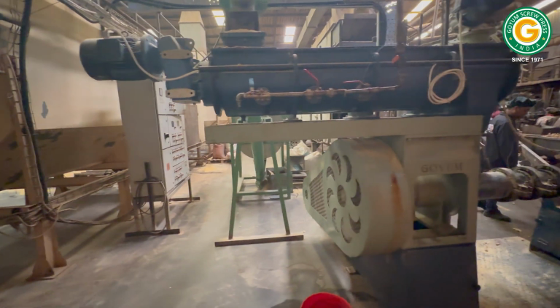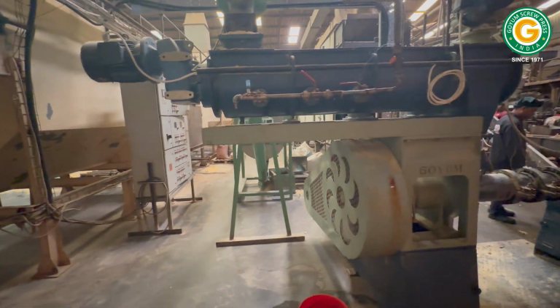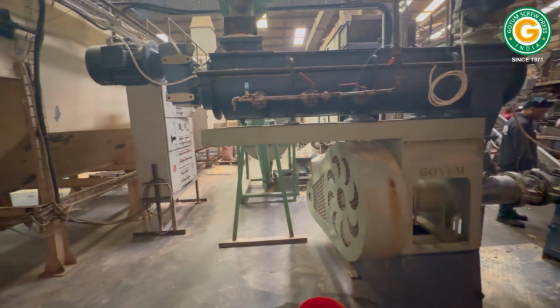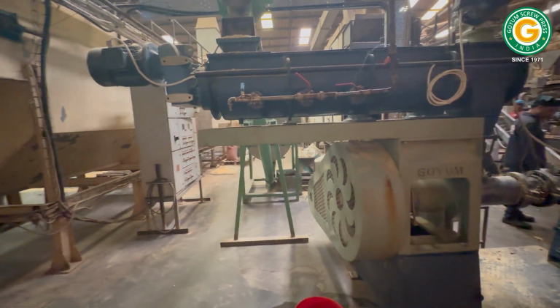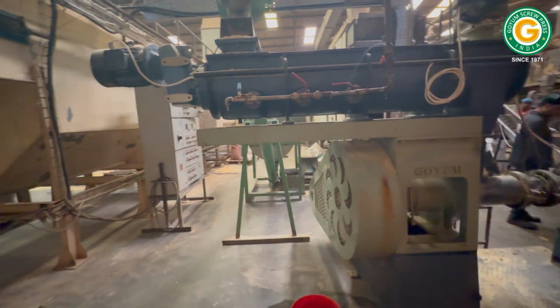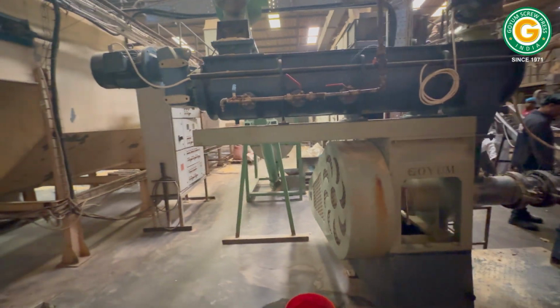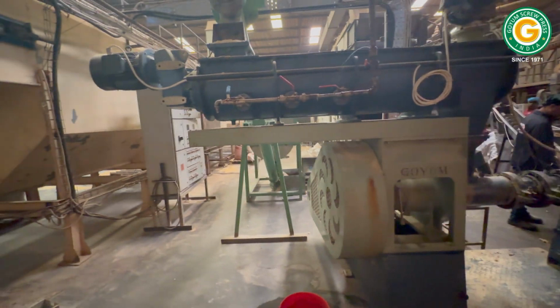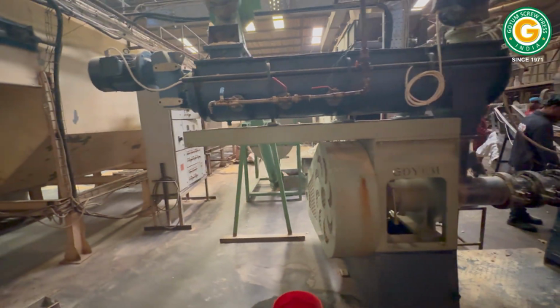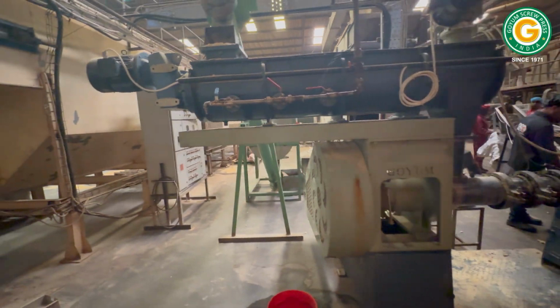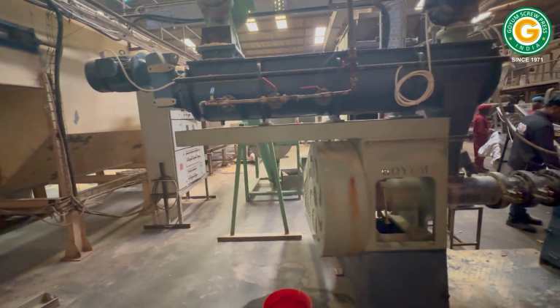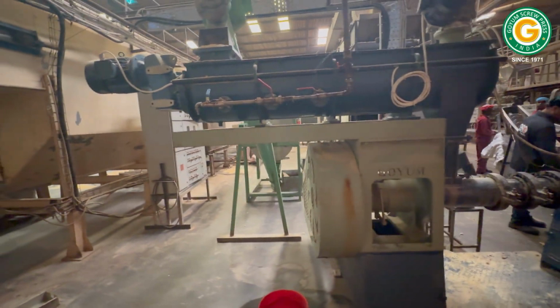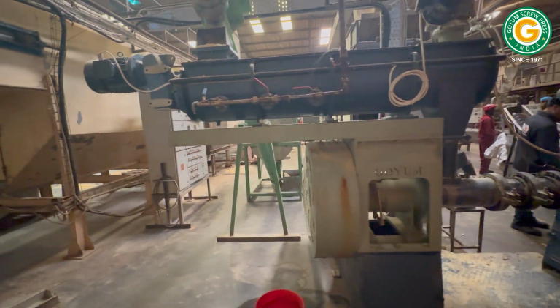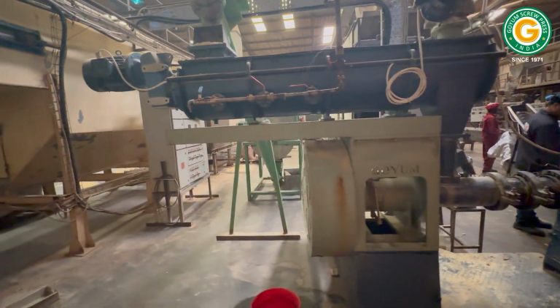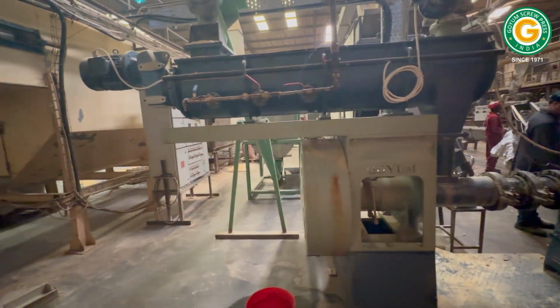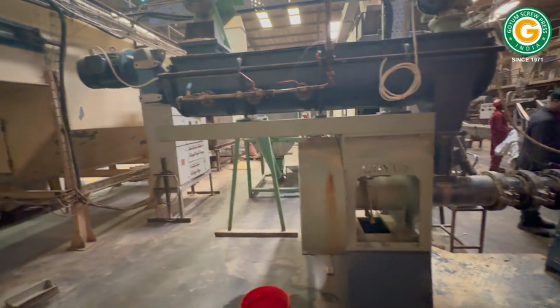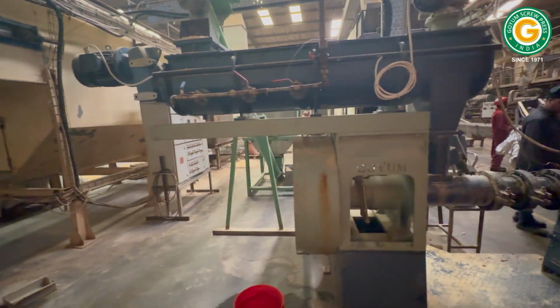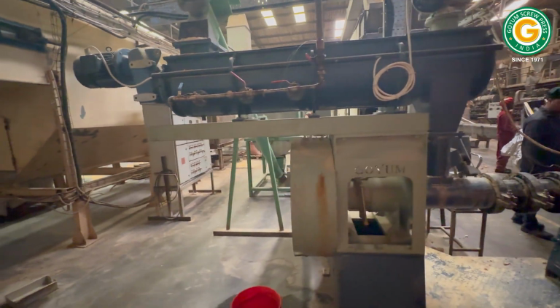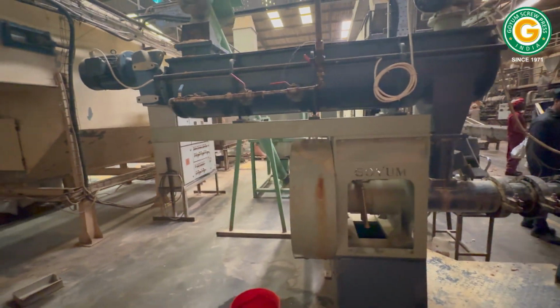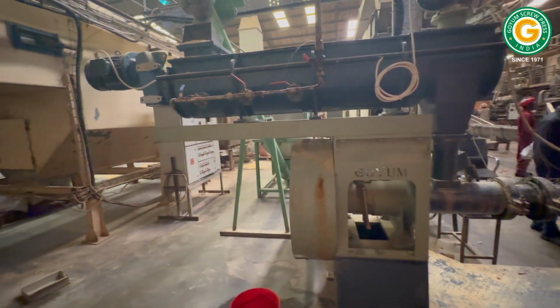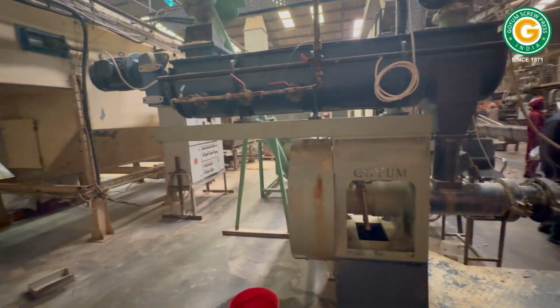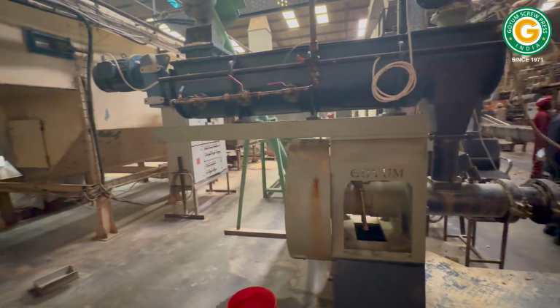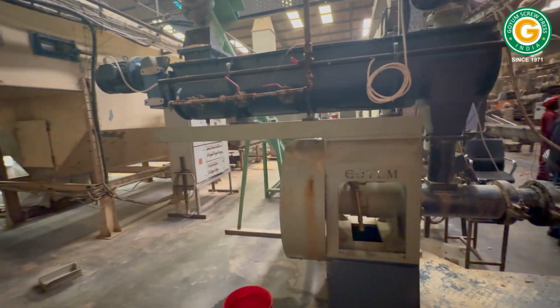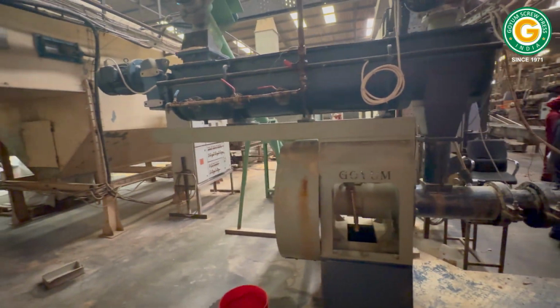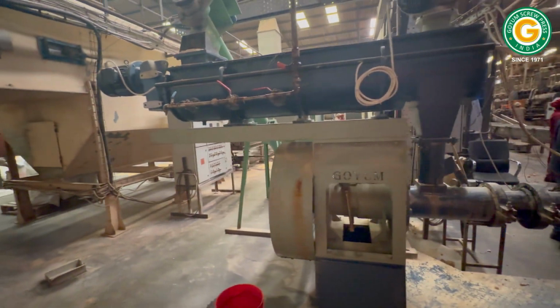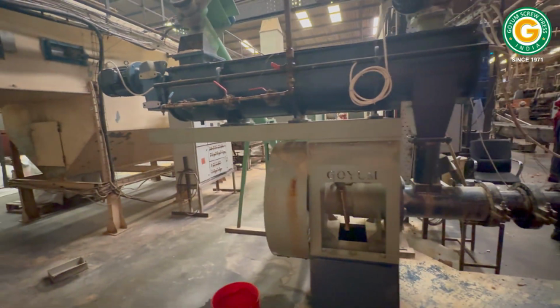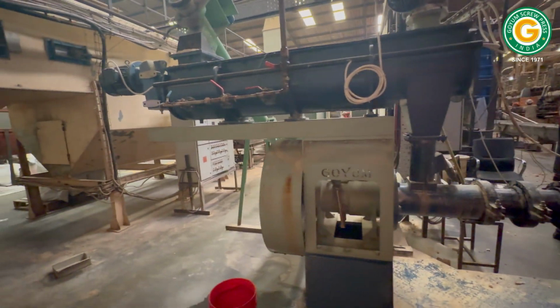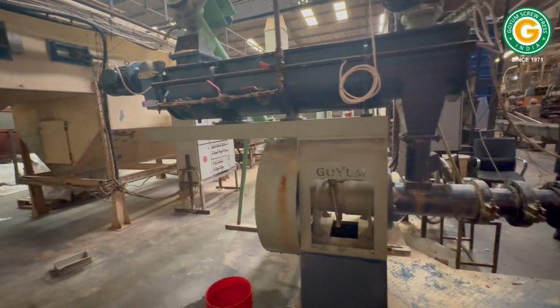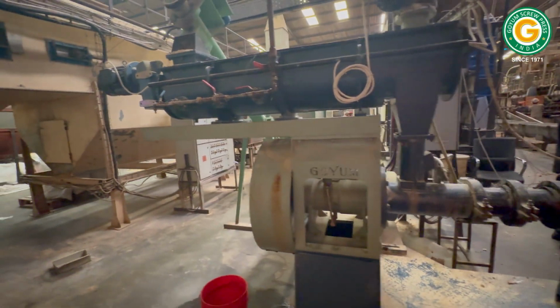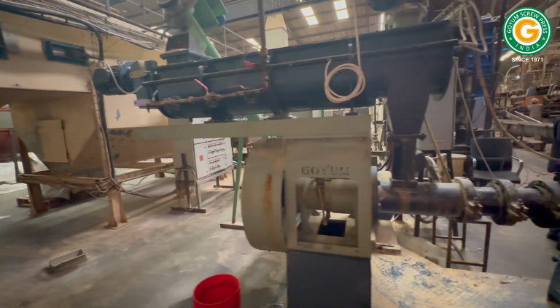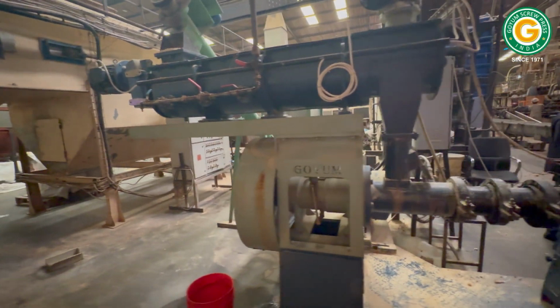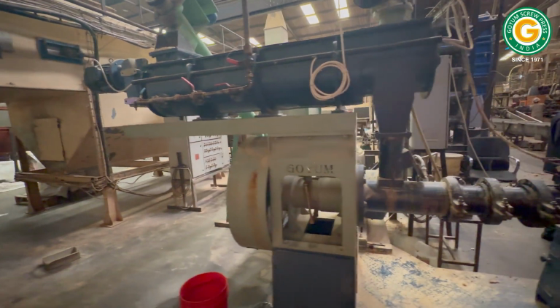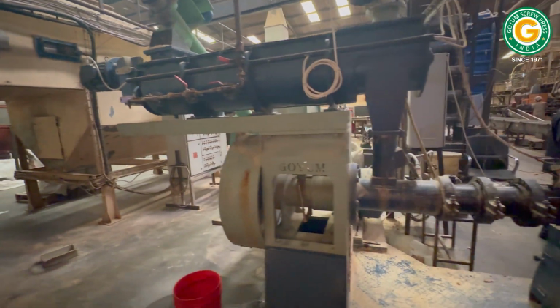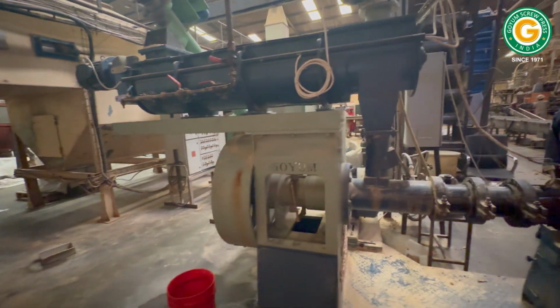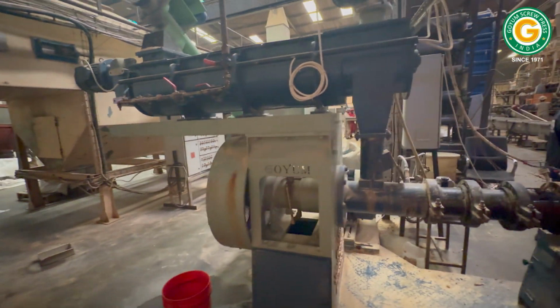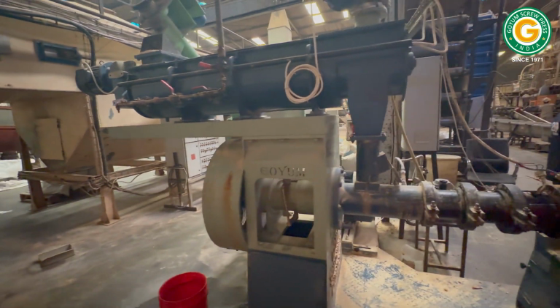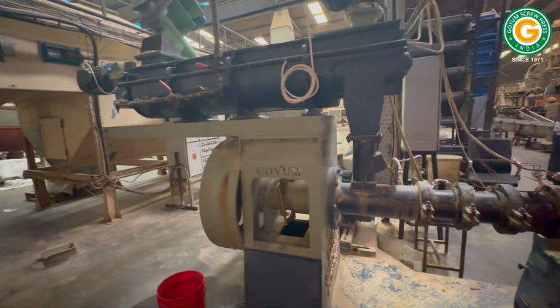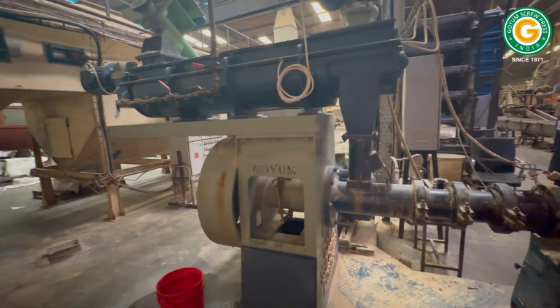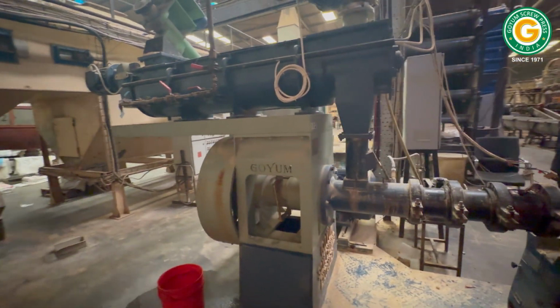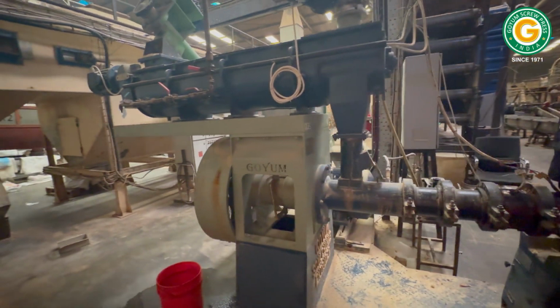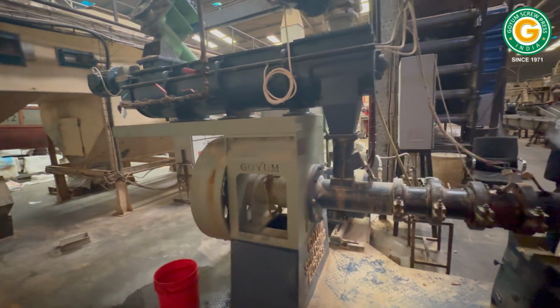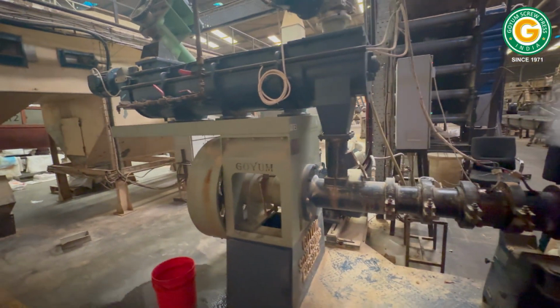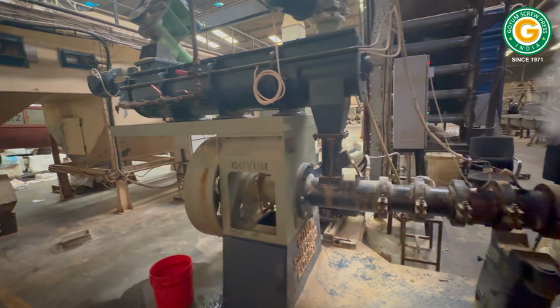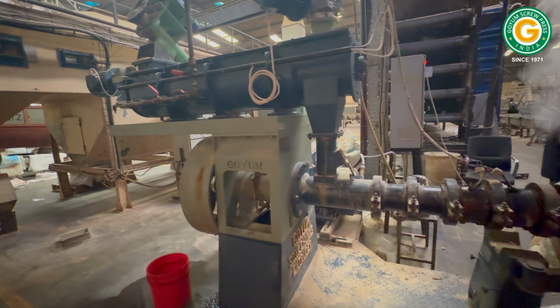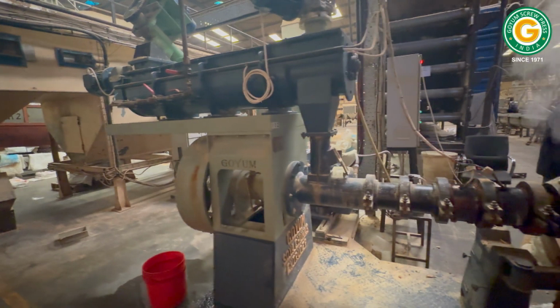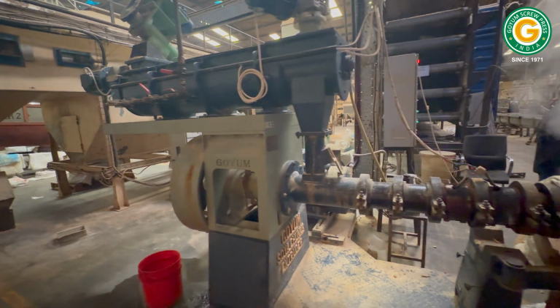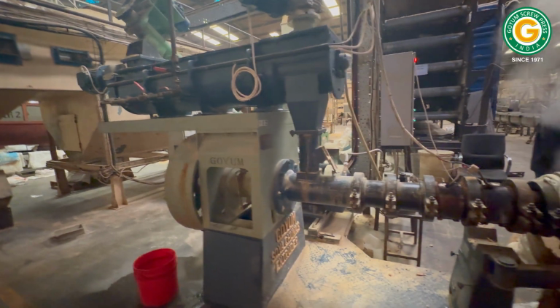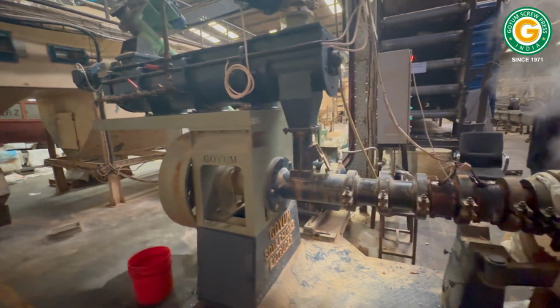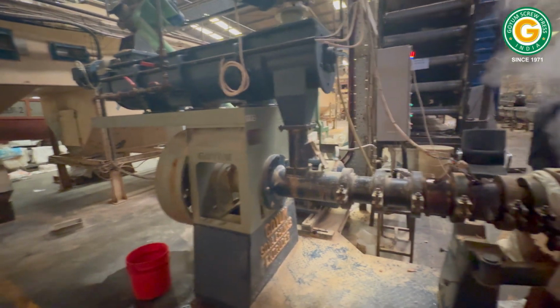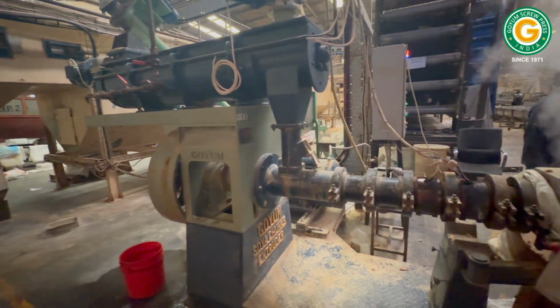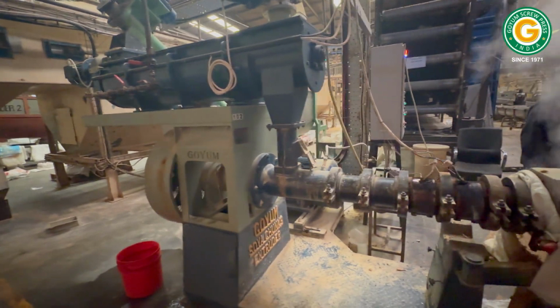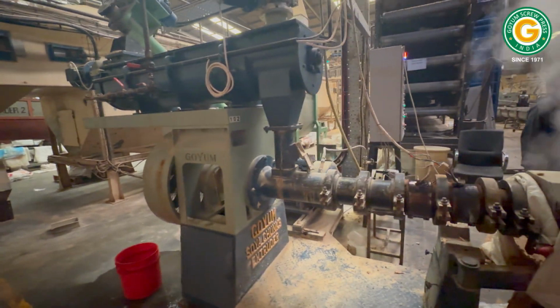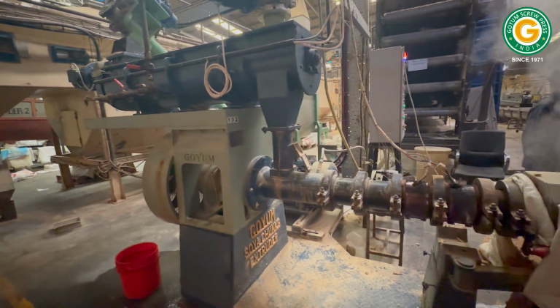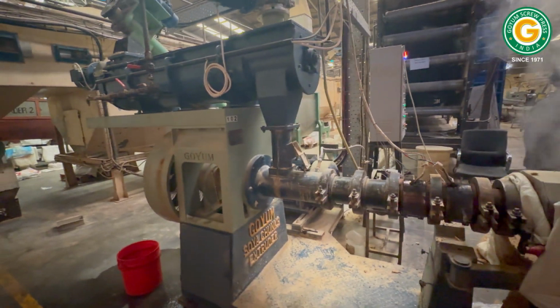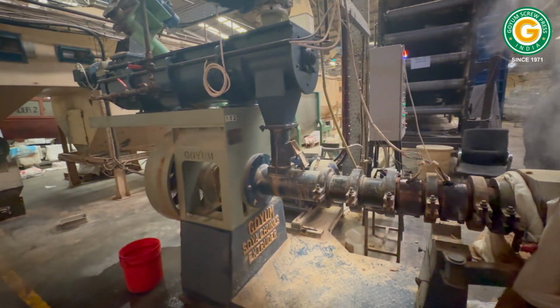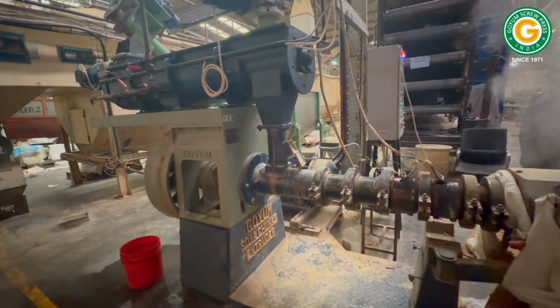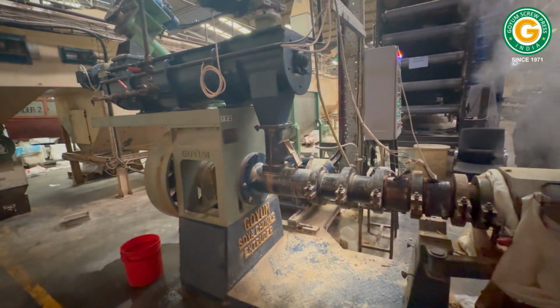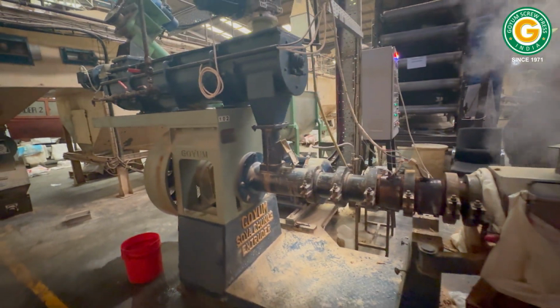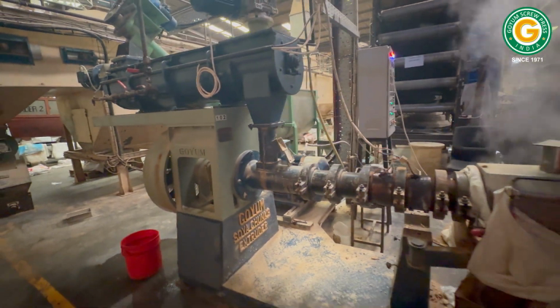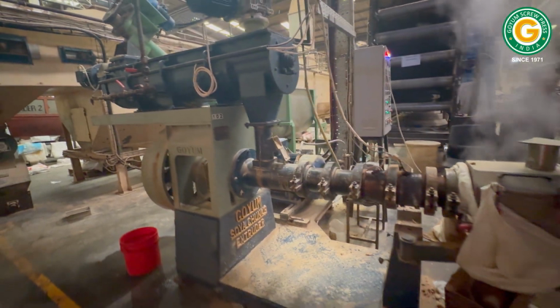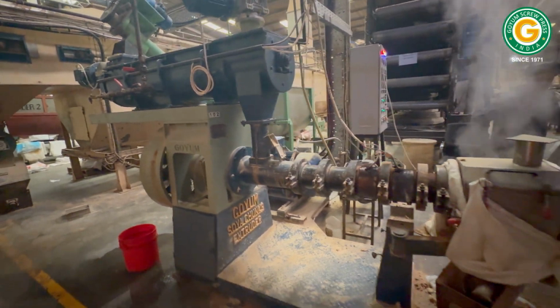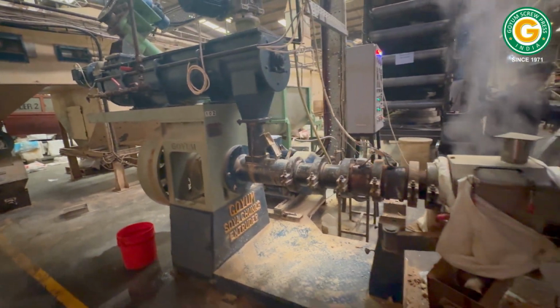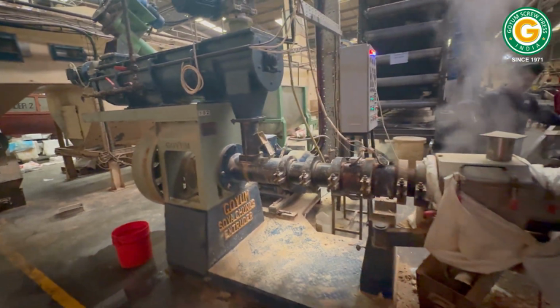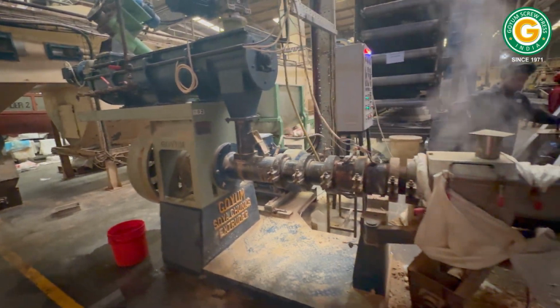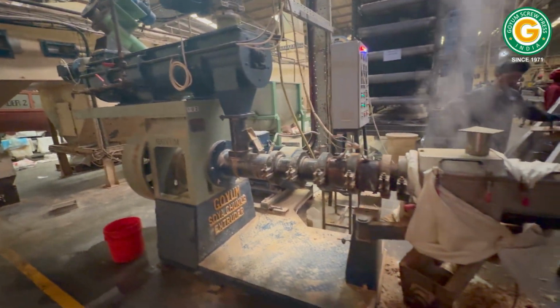Next, in the conditioning stage, steam is introduced into the conditioner, enhancing the meal's texture and preparing it for the next step.